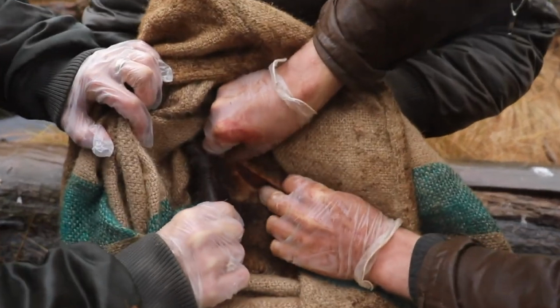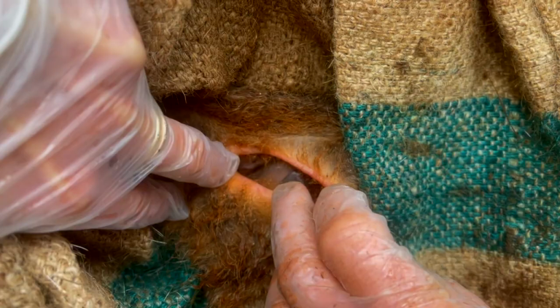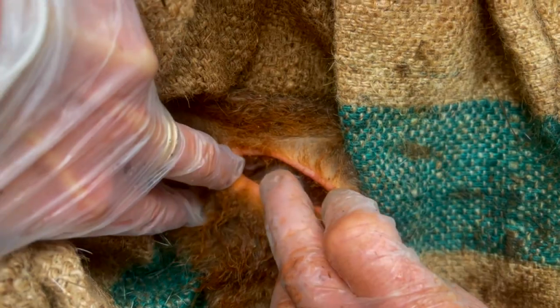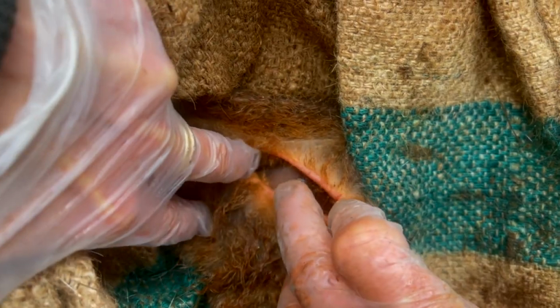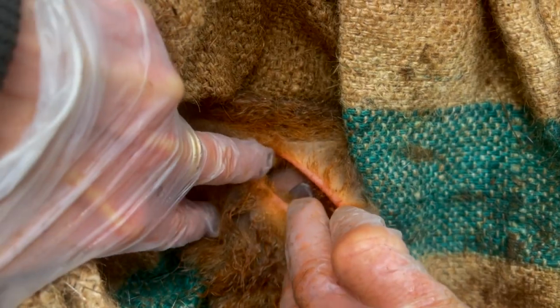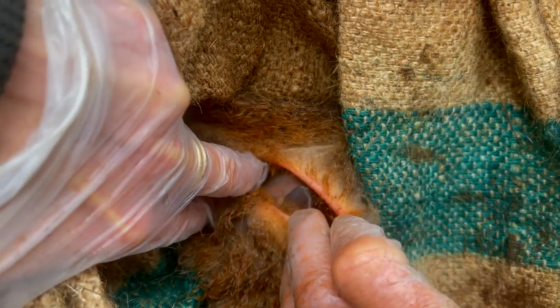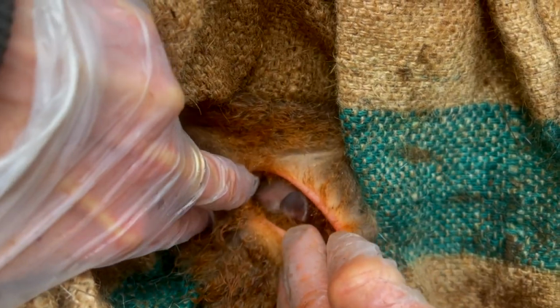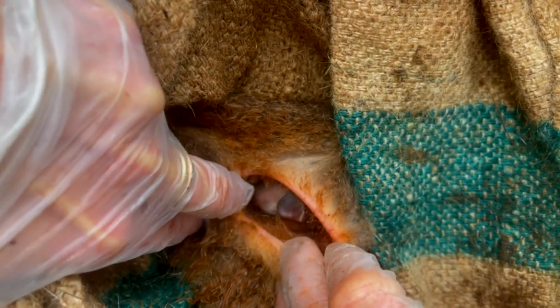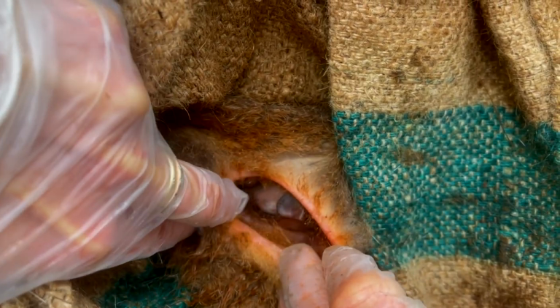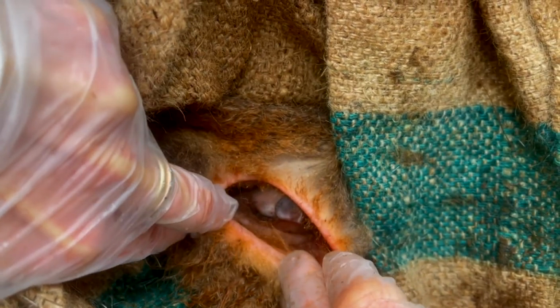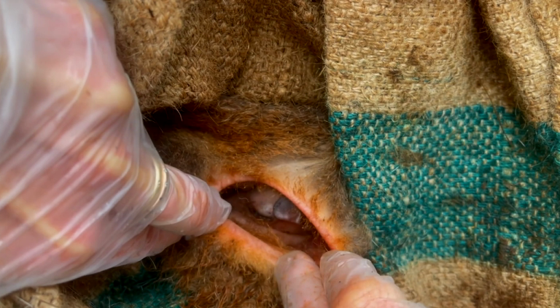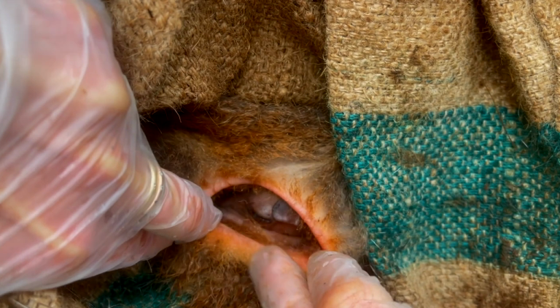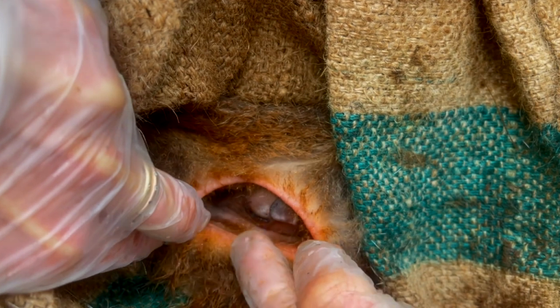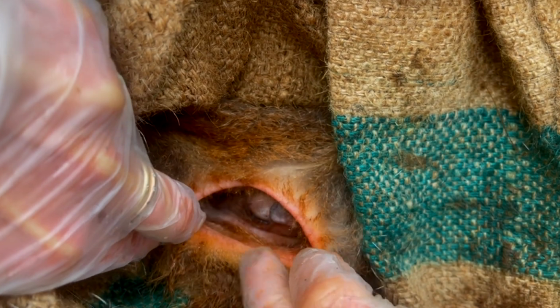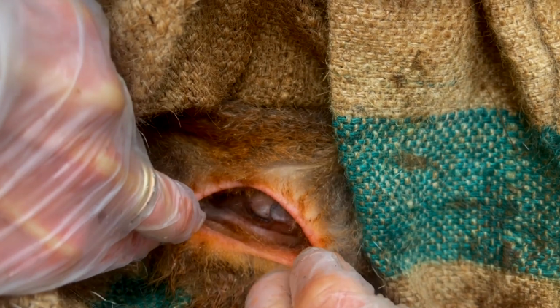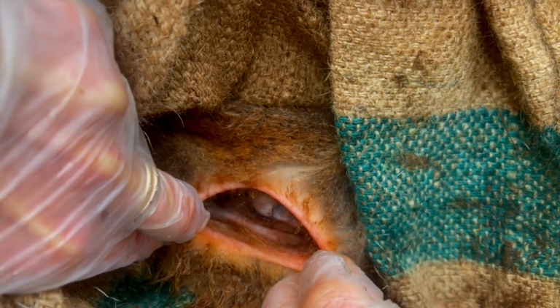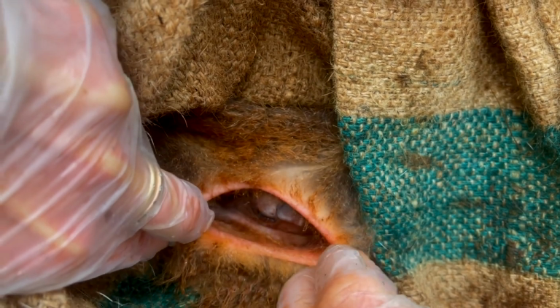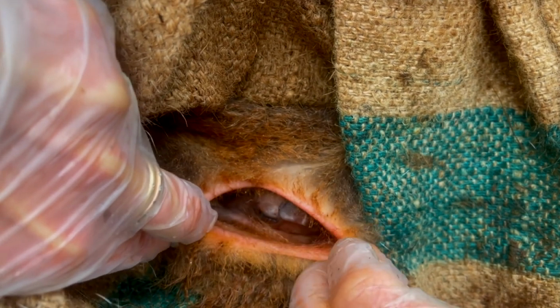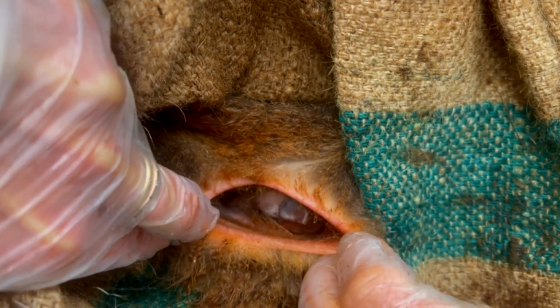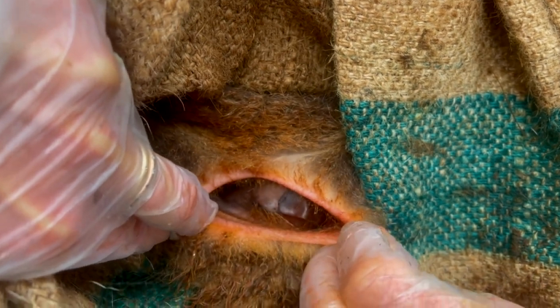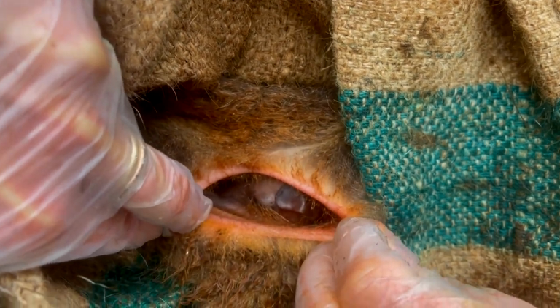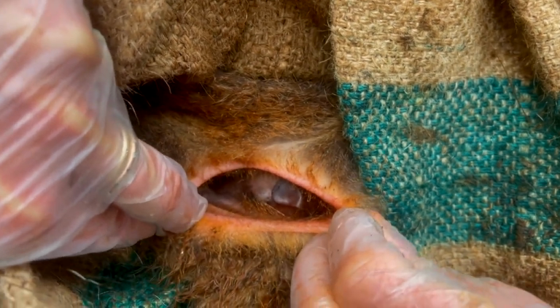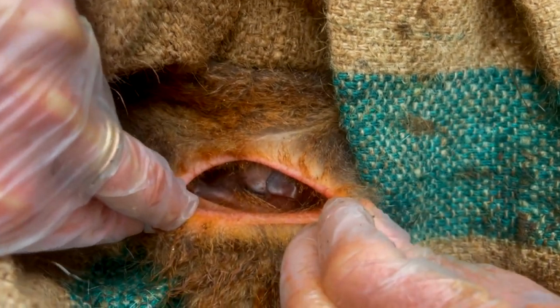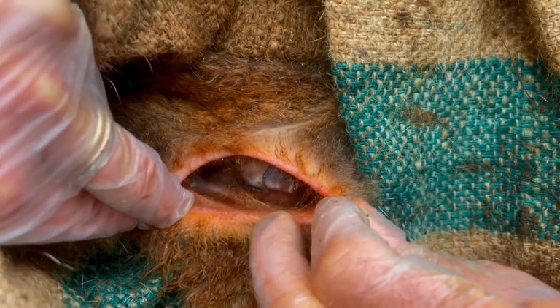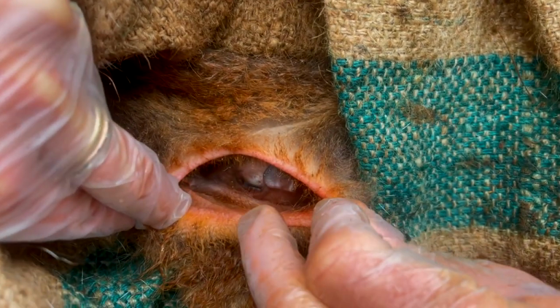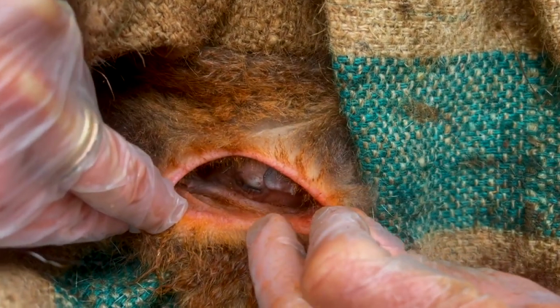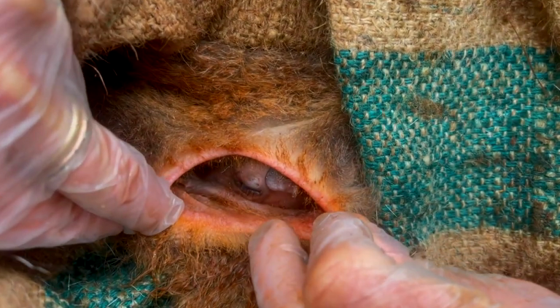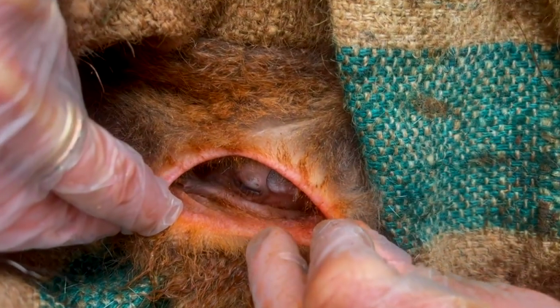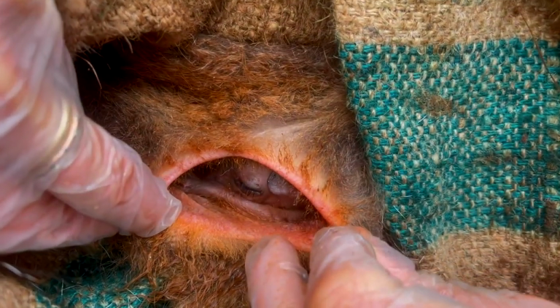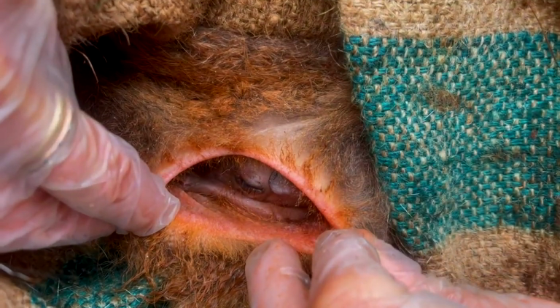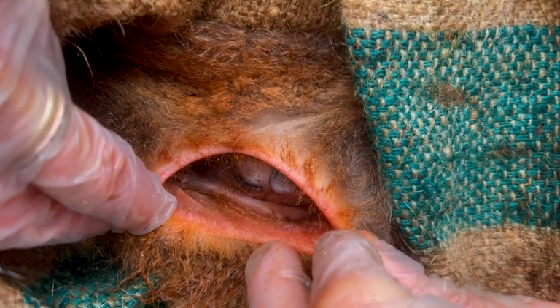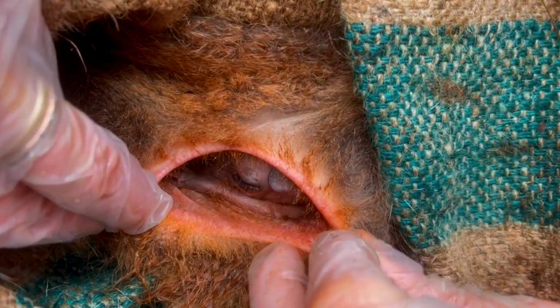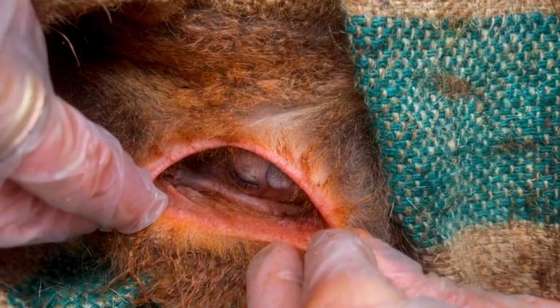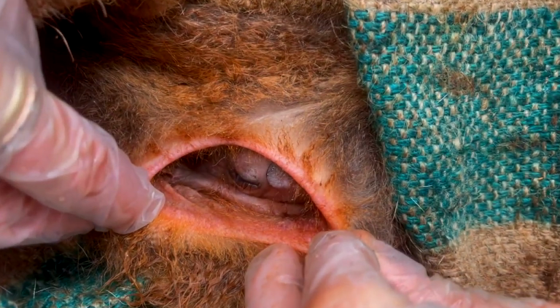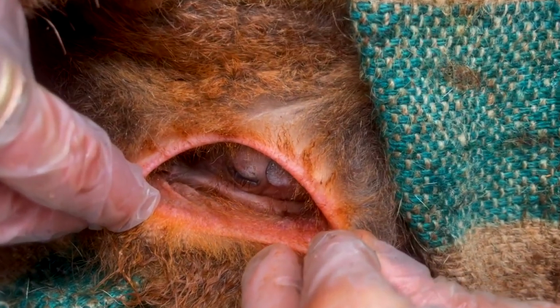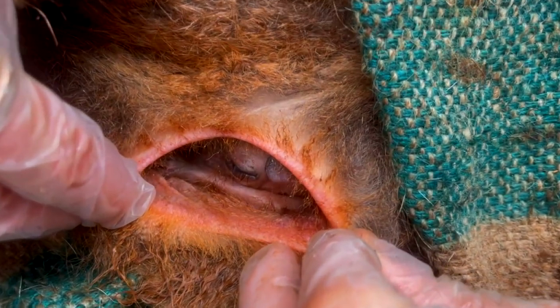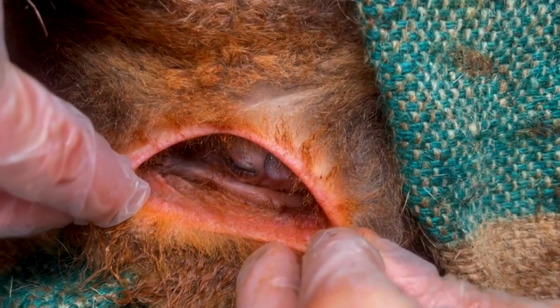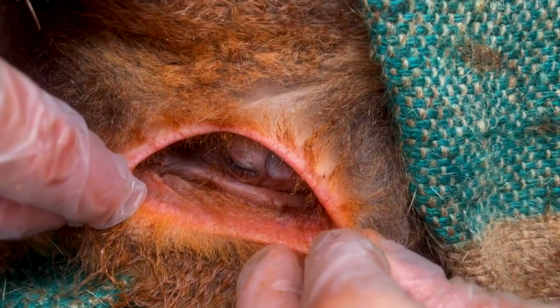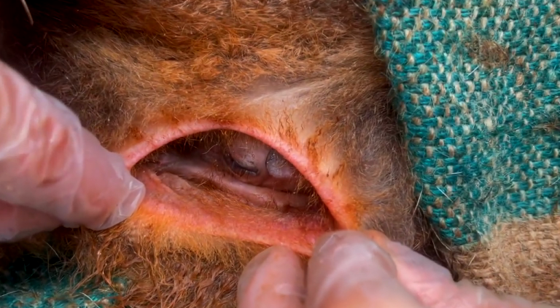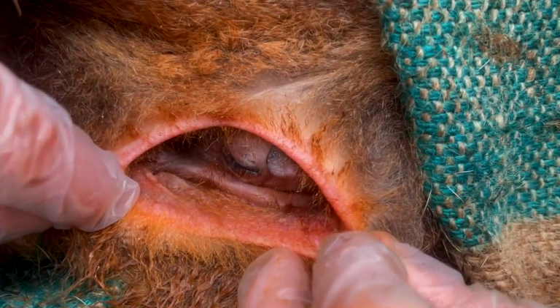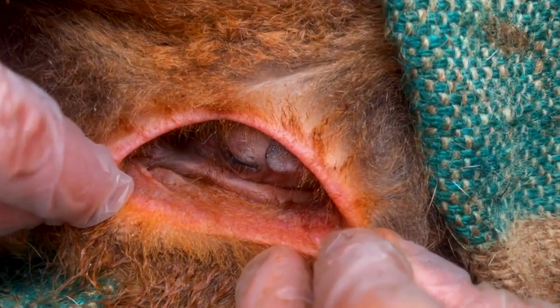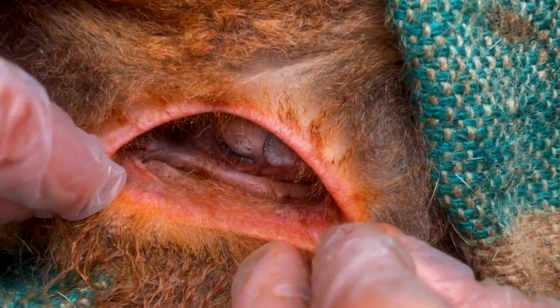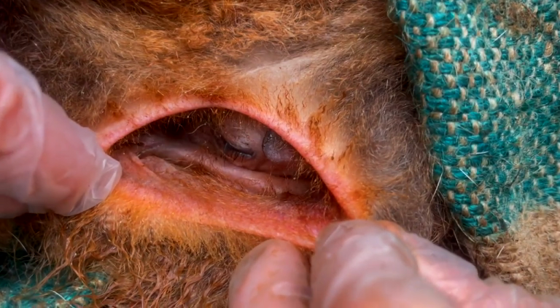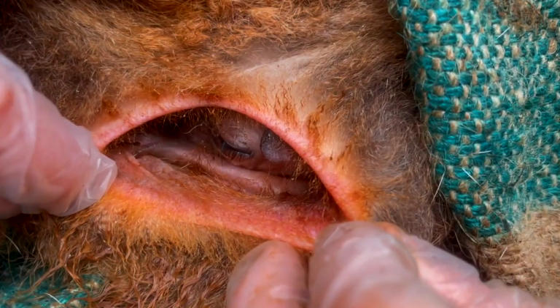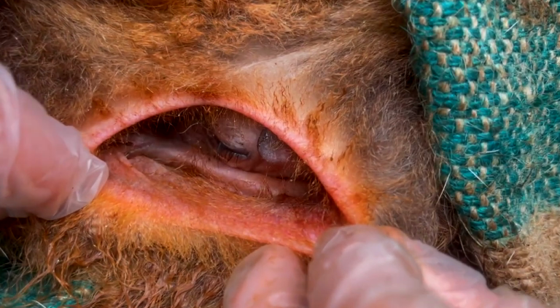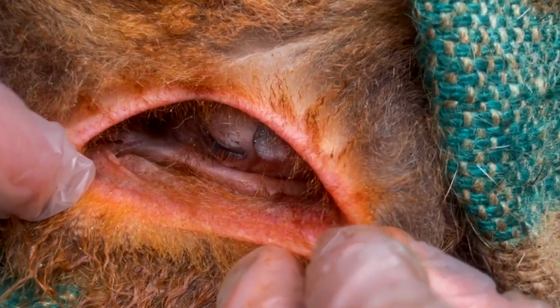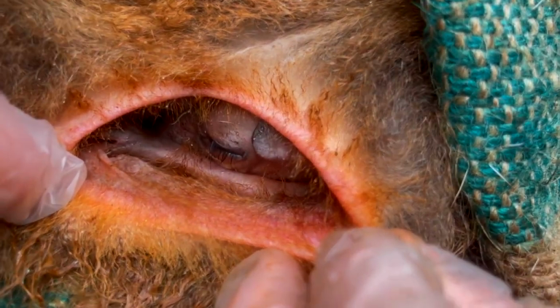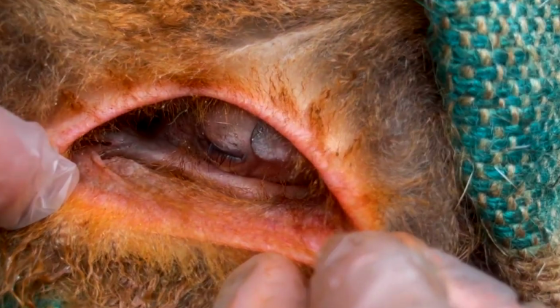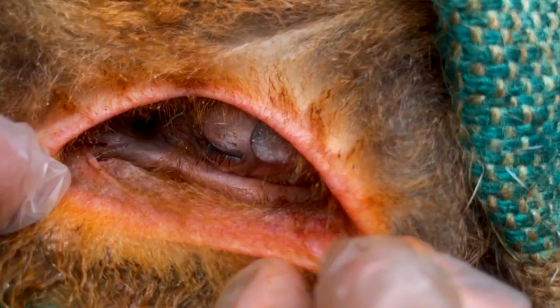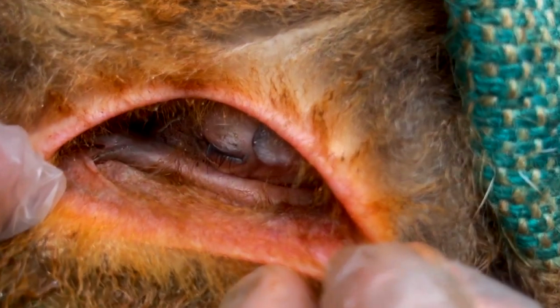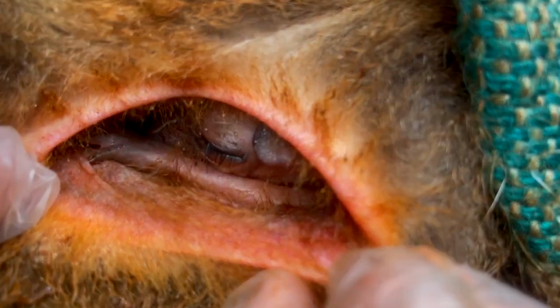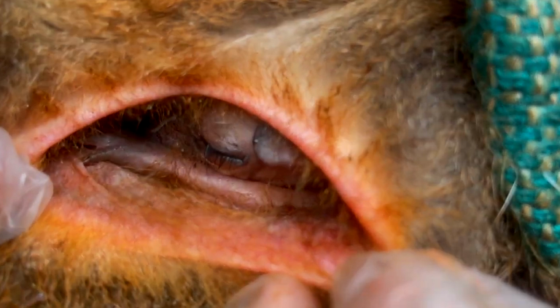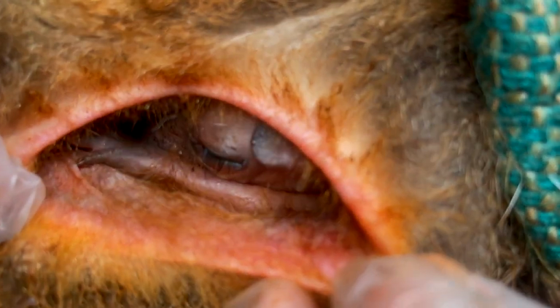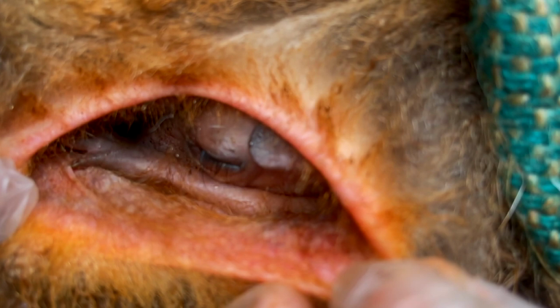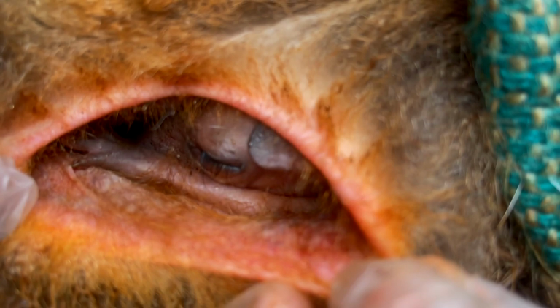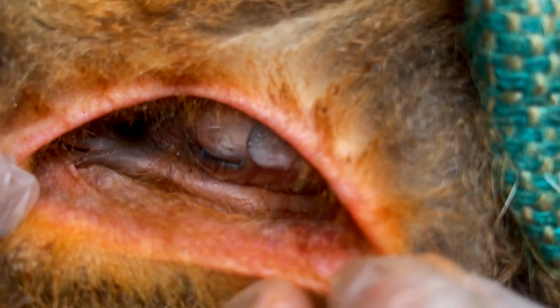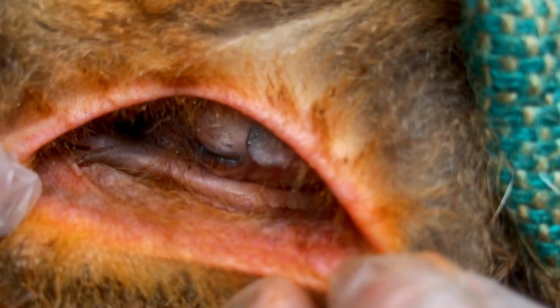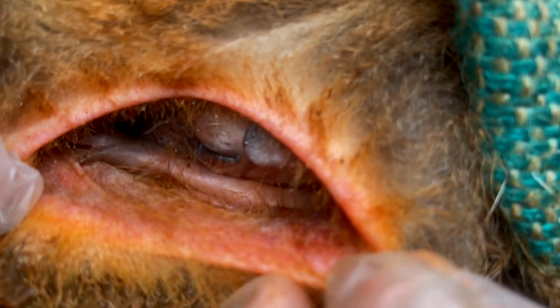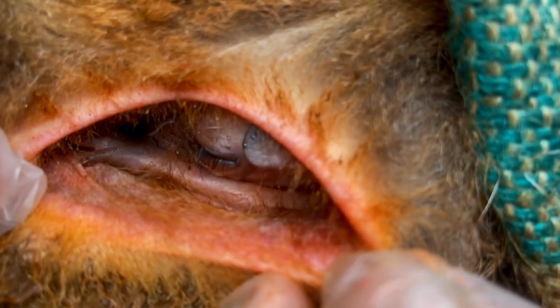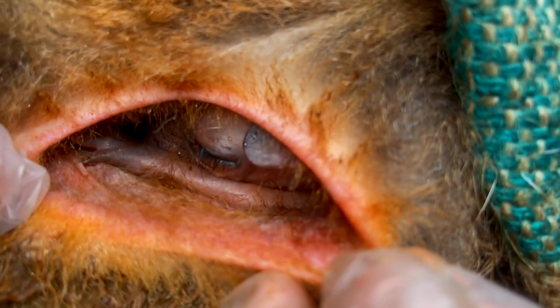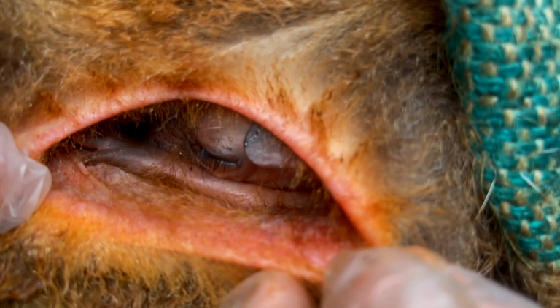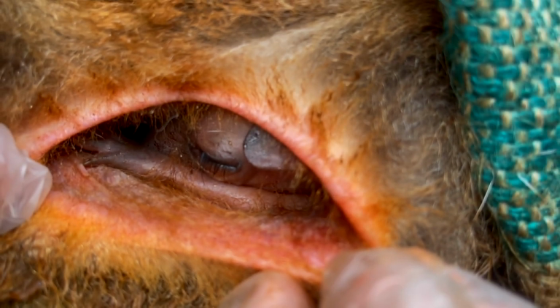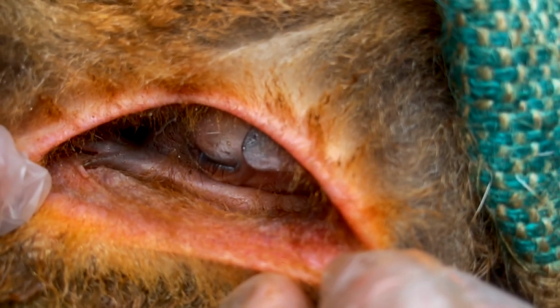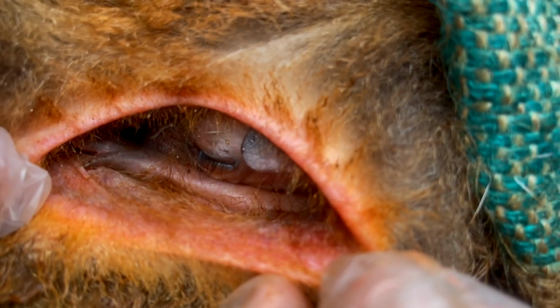What a moment it was — peeking inside the pouch and seeing that tiny joey curled up inside was nothing less than breathtaking.